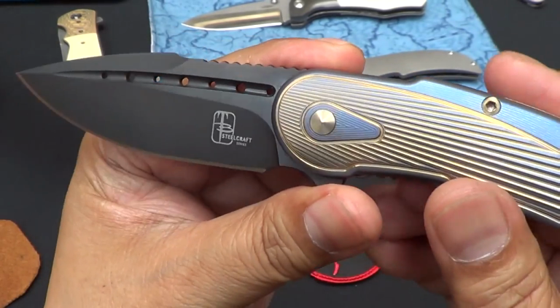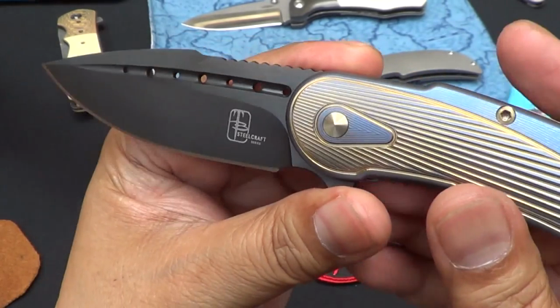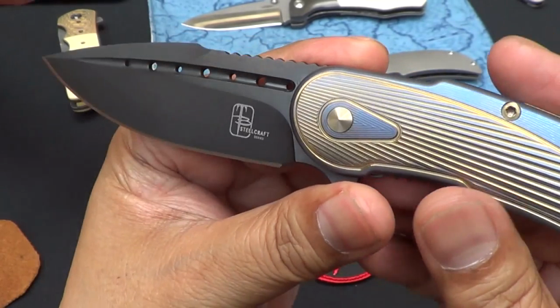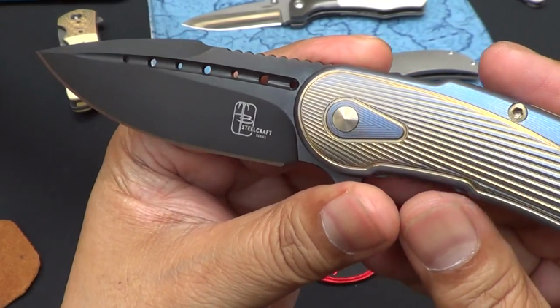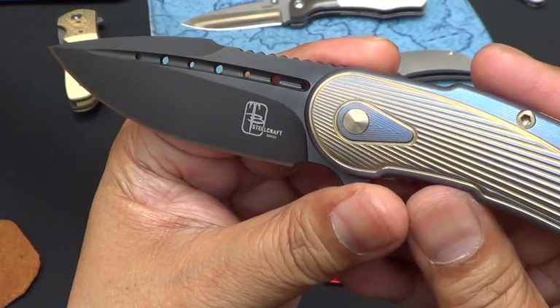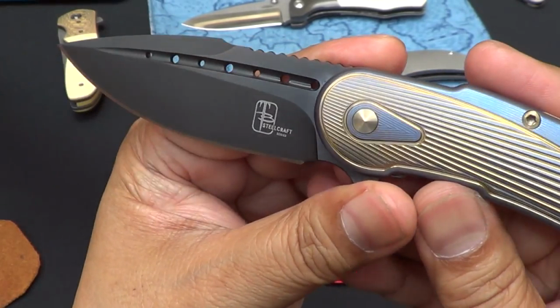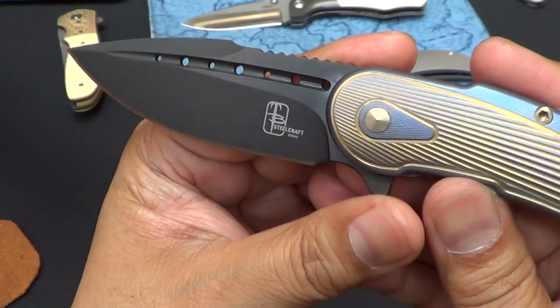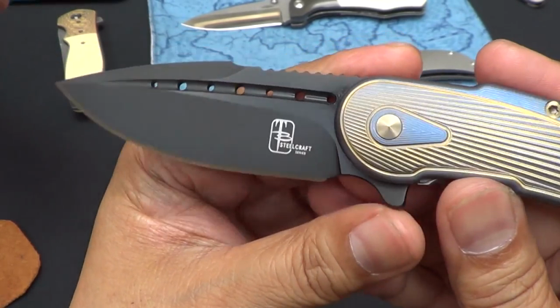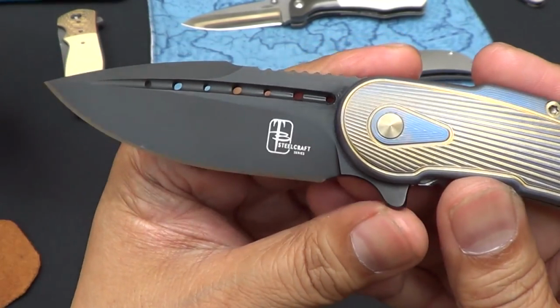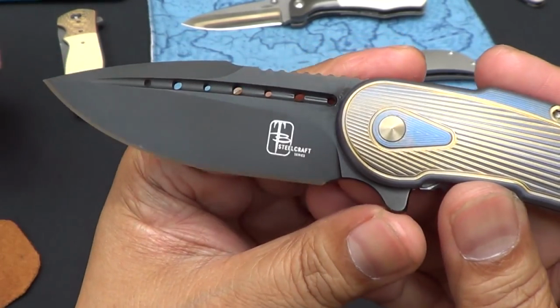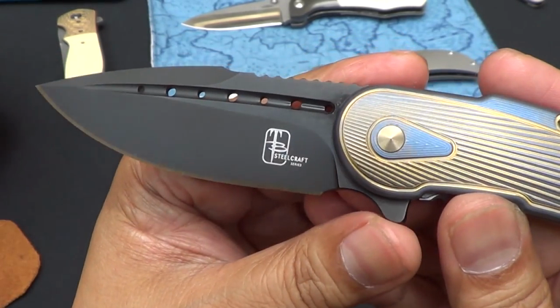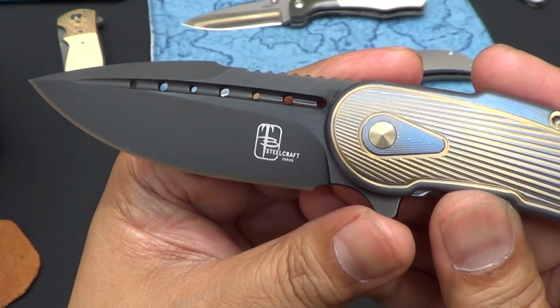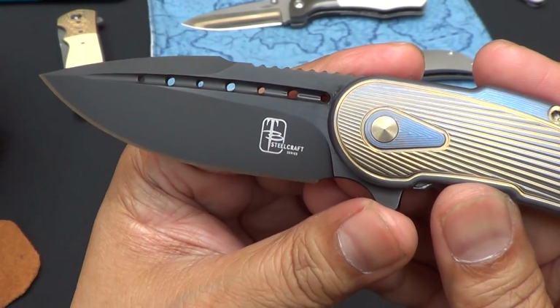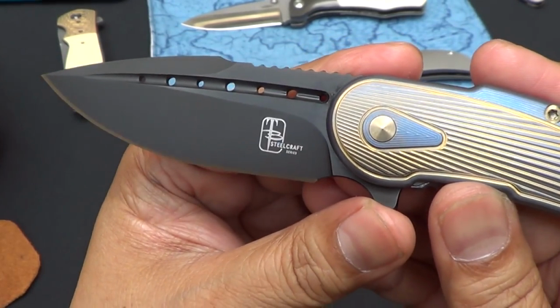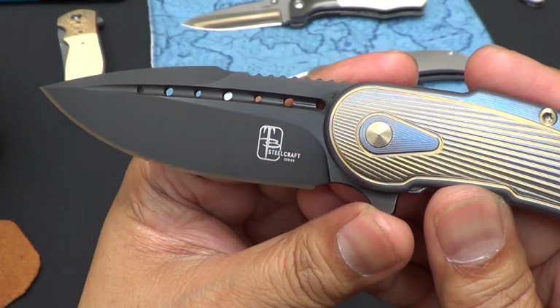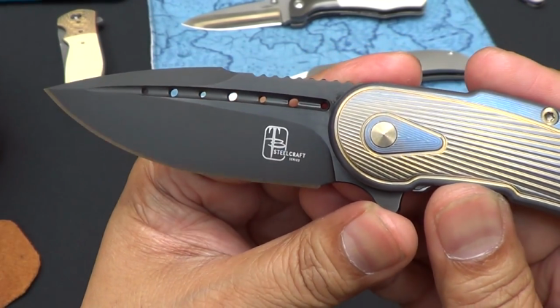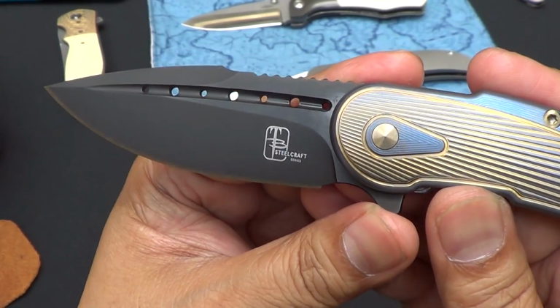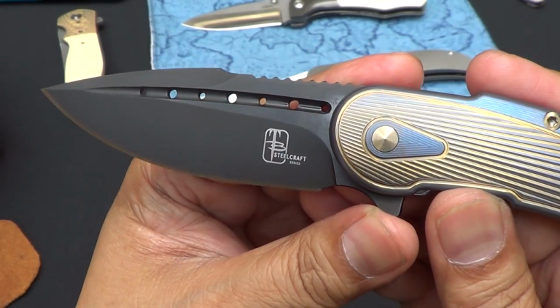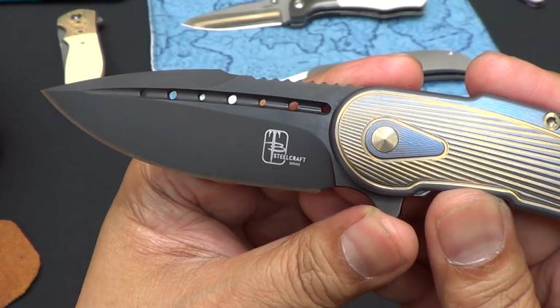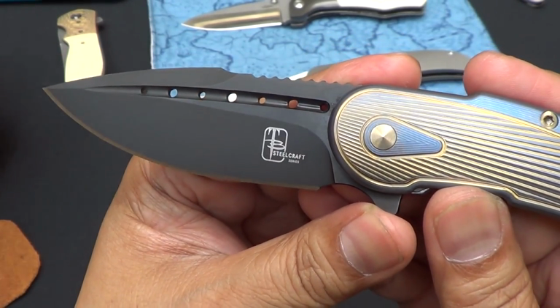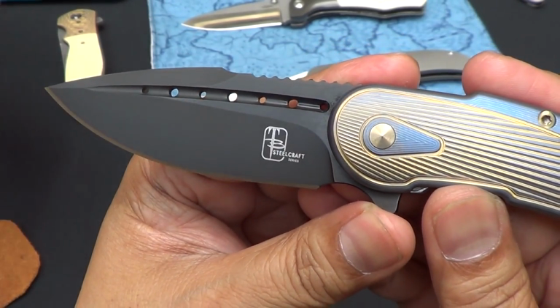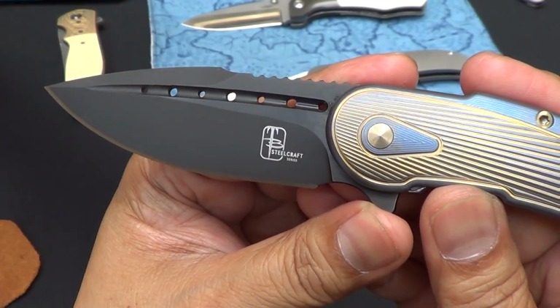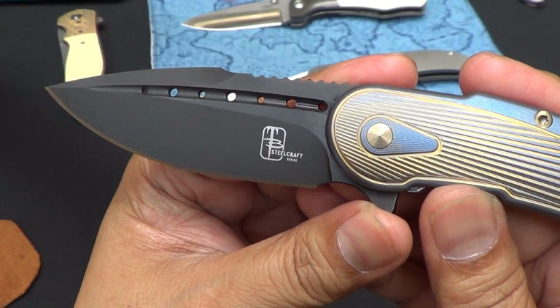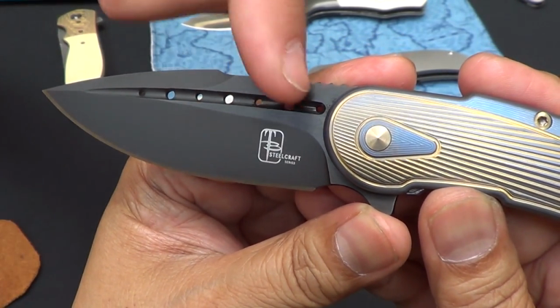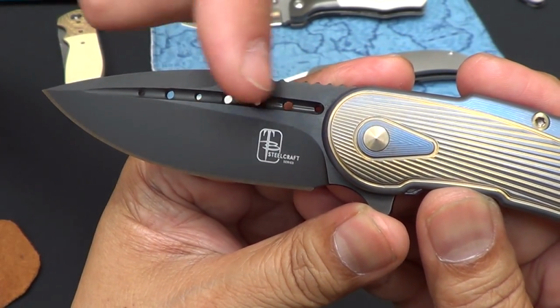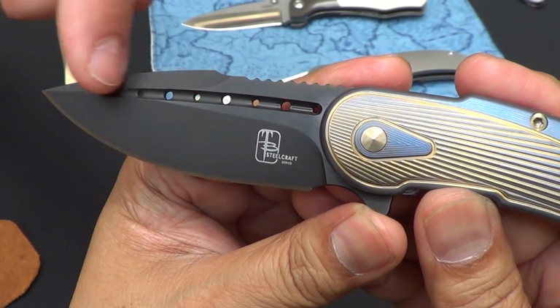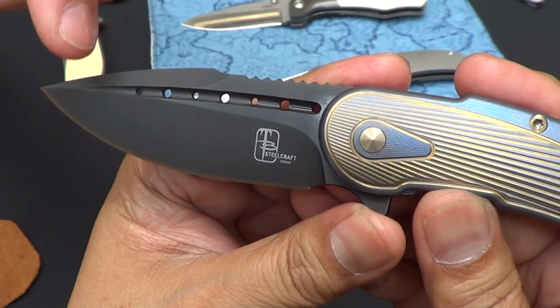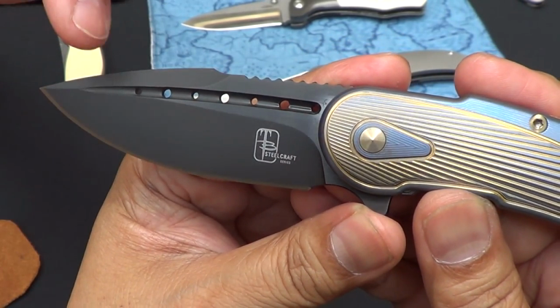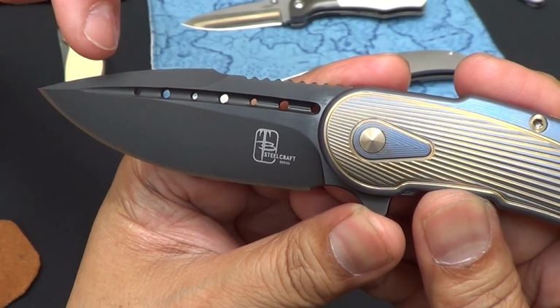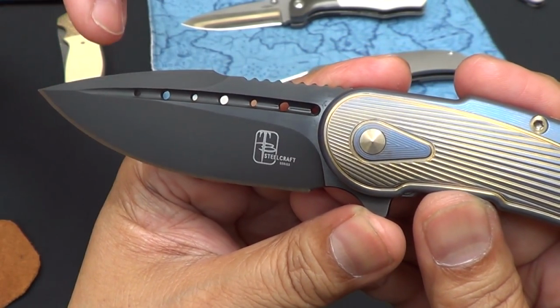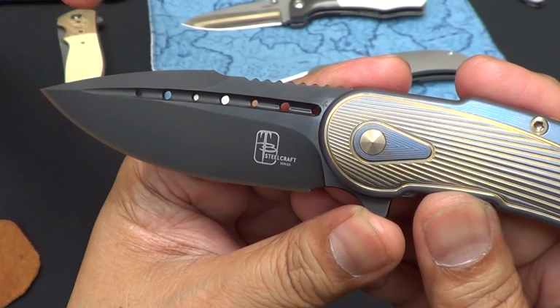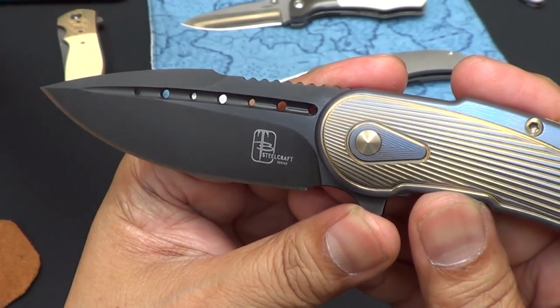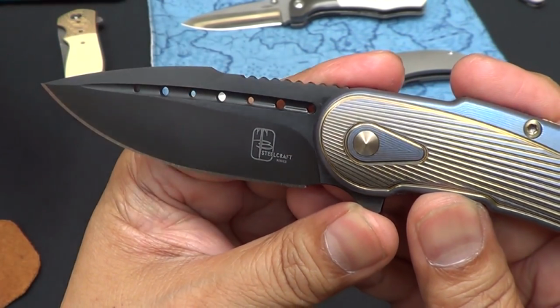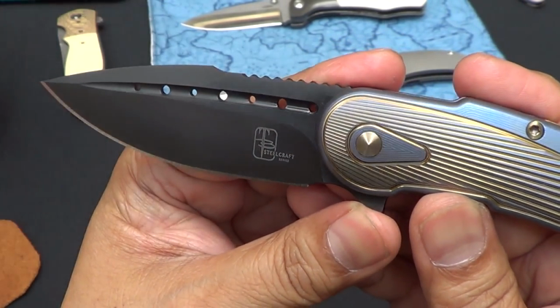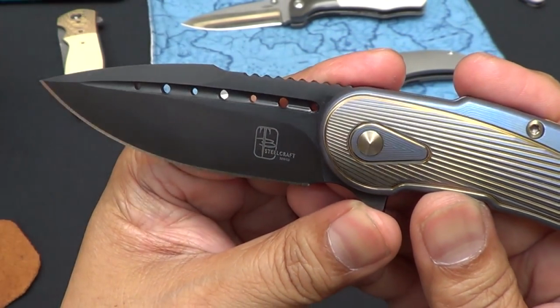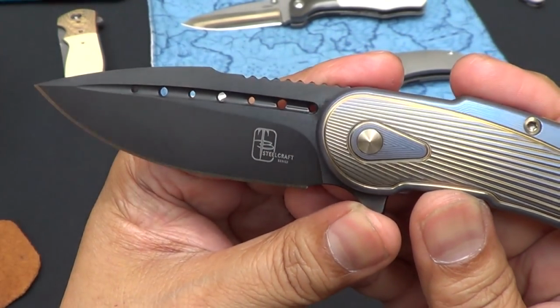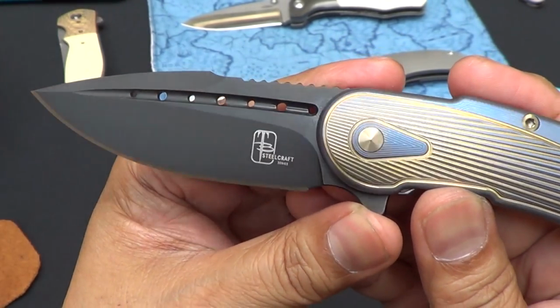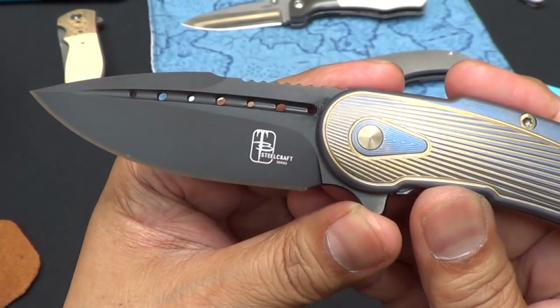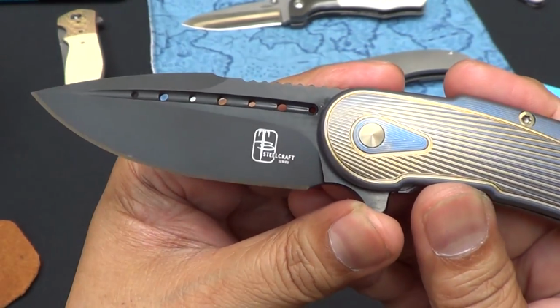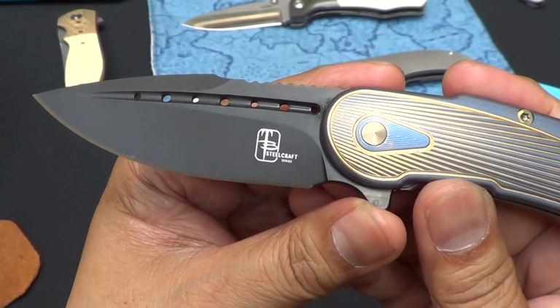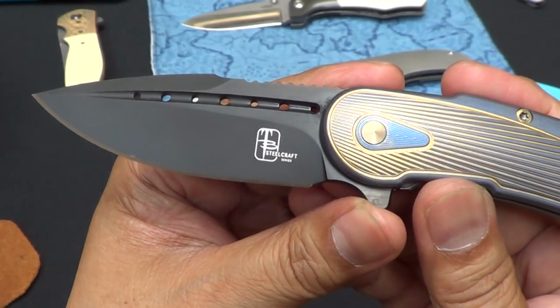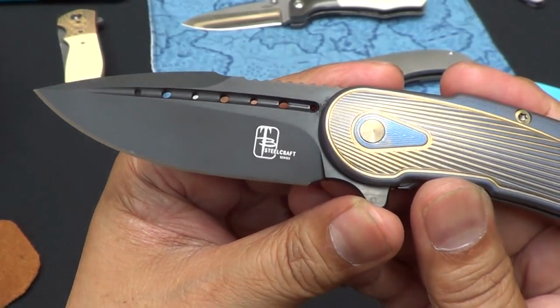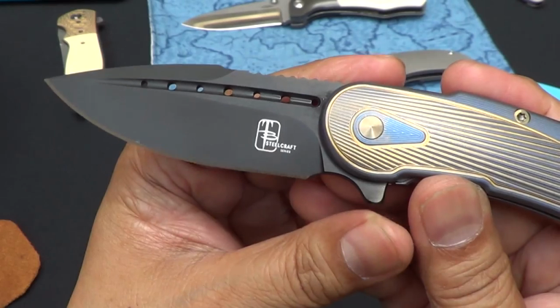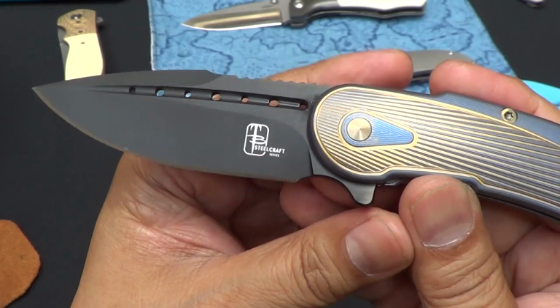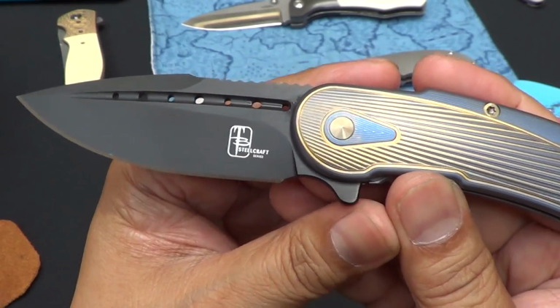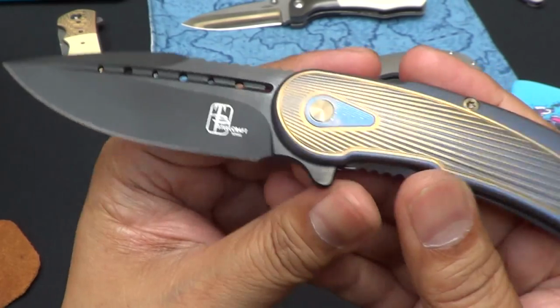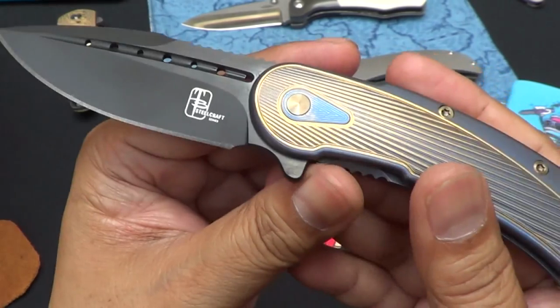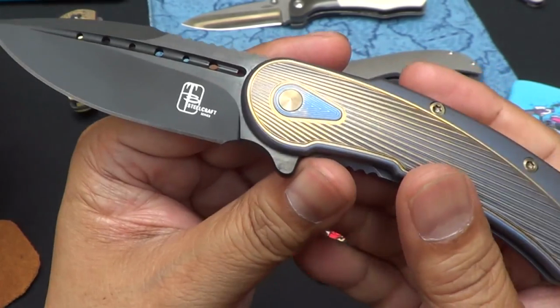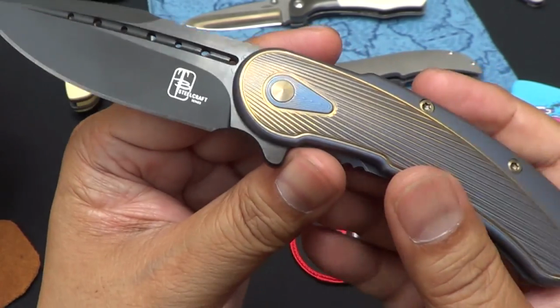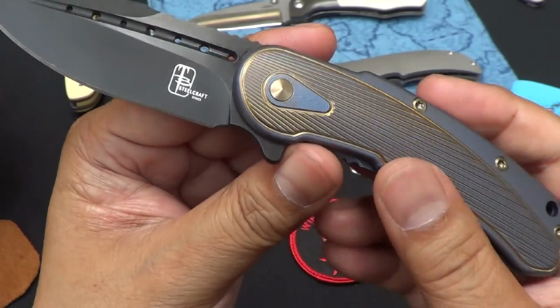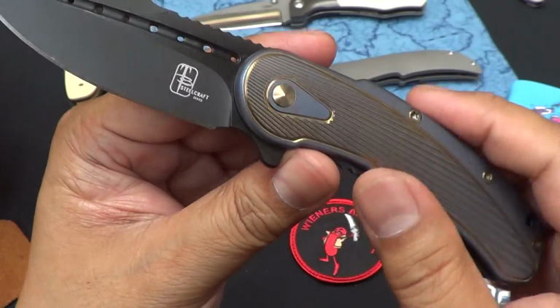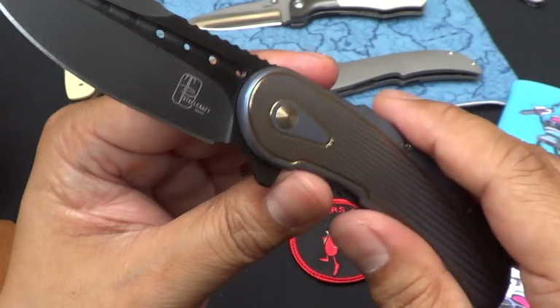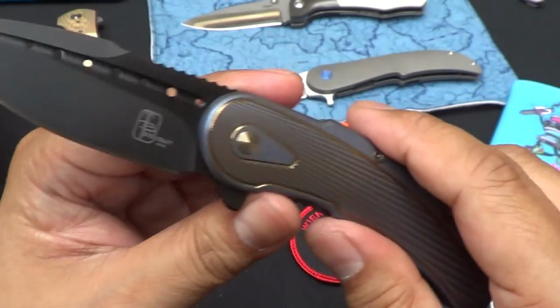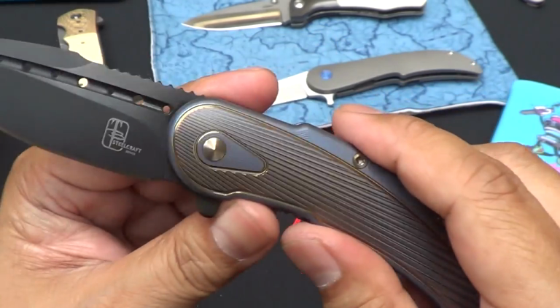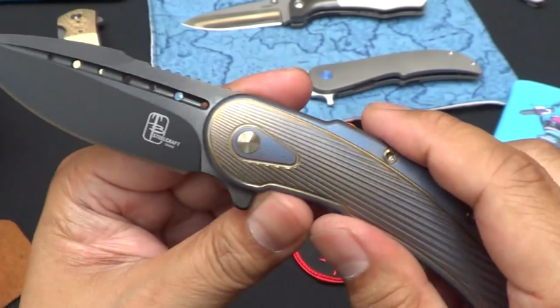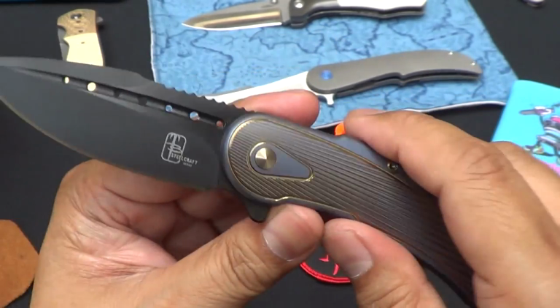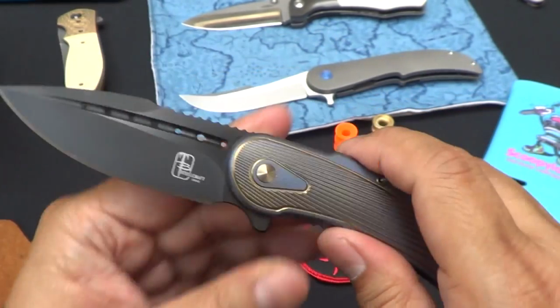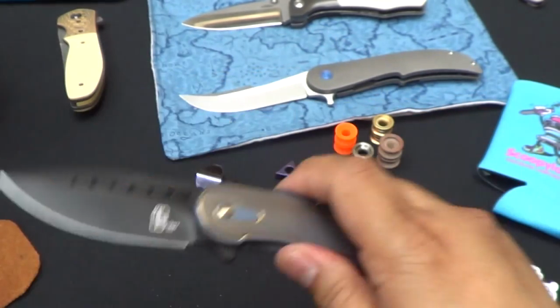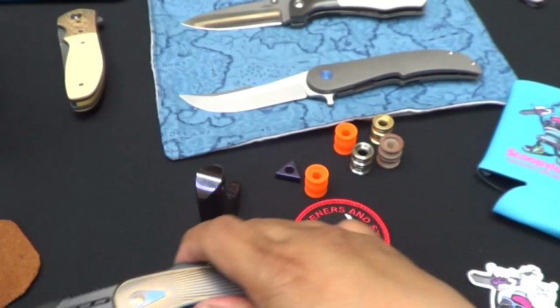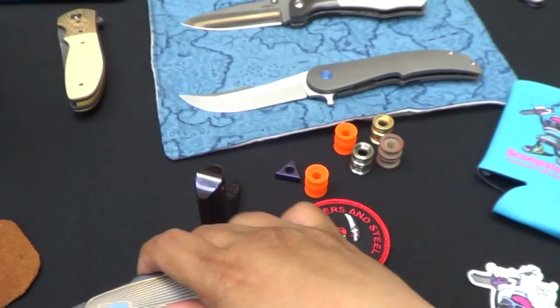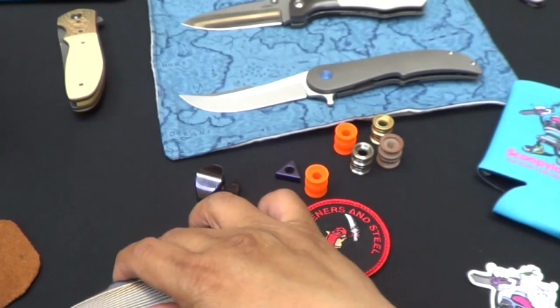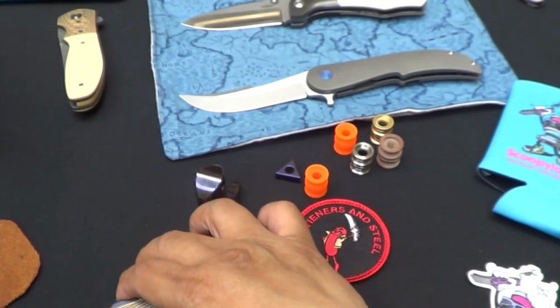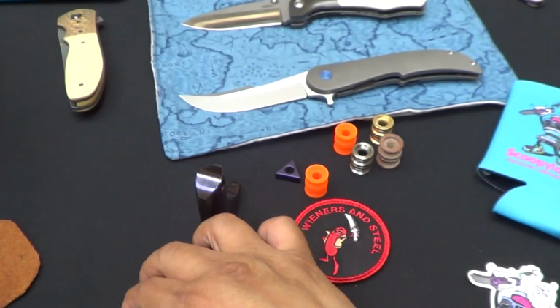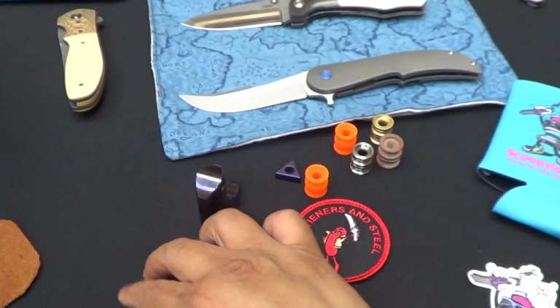Does mine have it? No, you have the polished flats. So let's bring it out and compare.